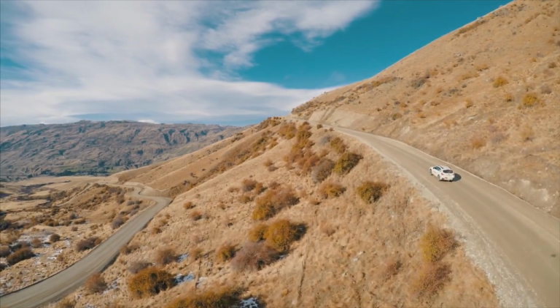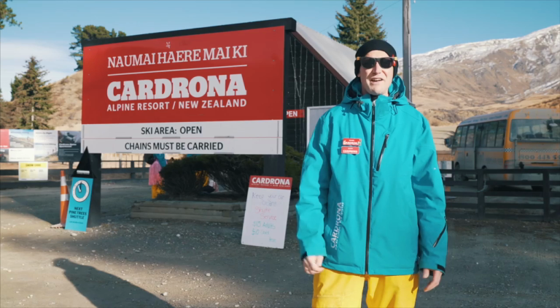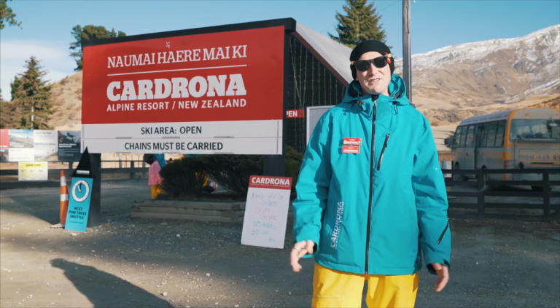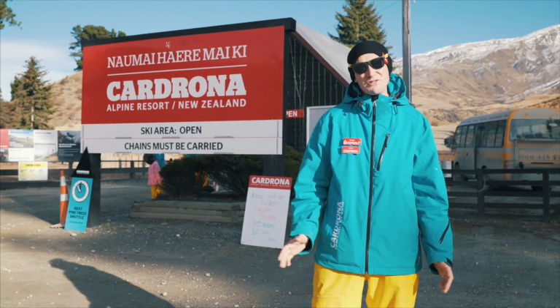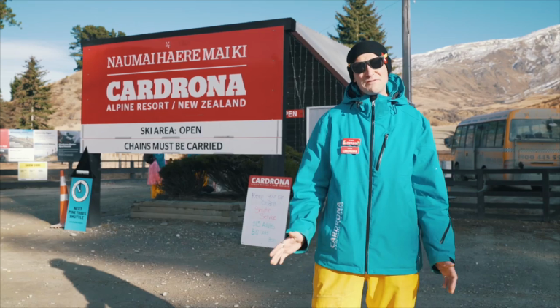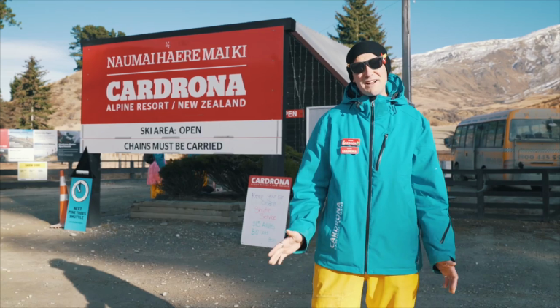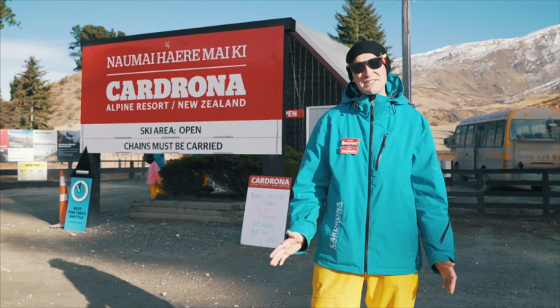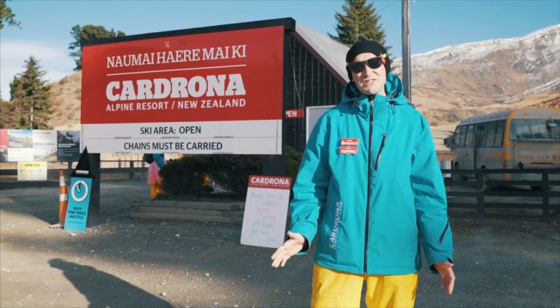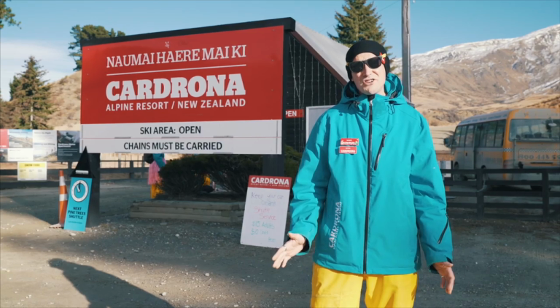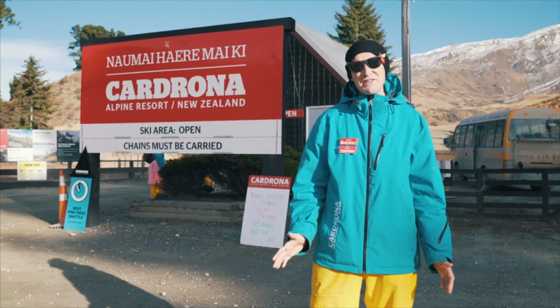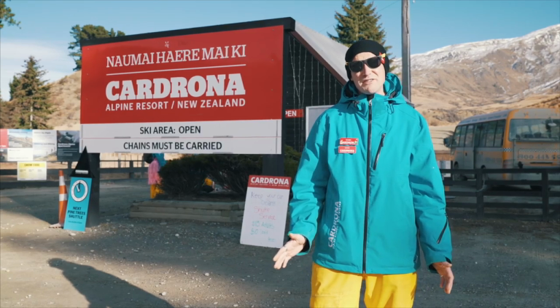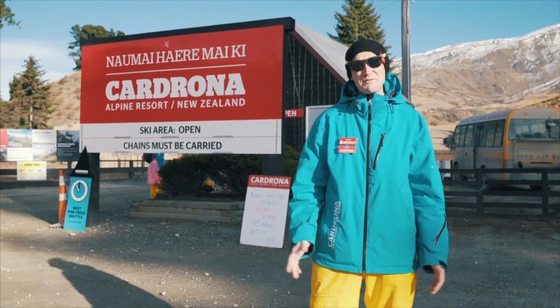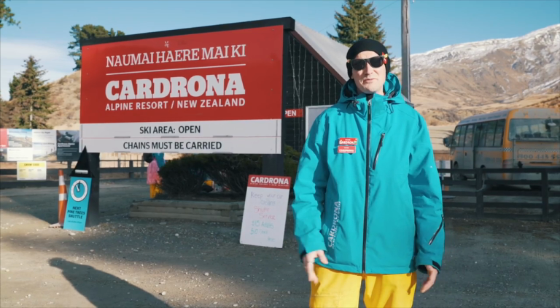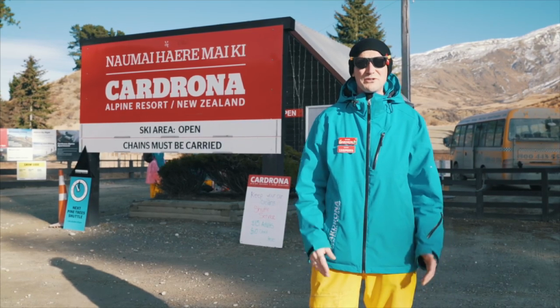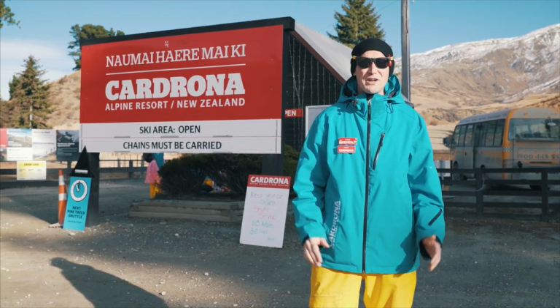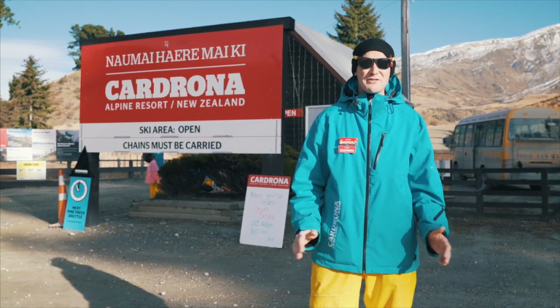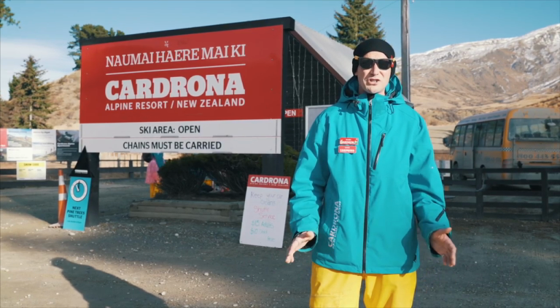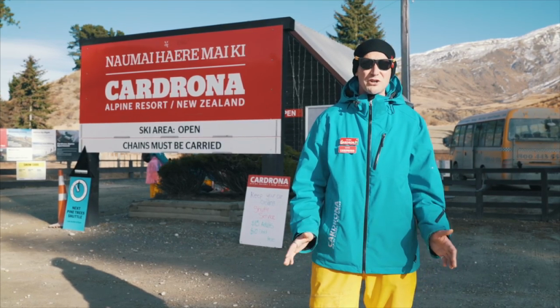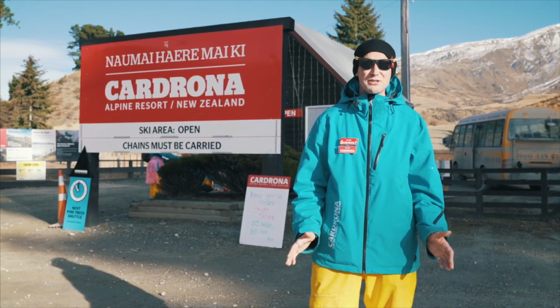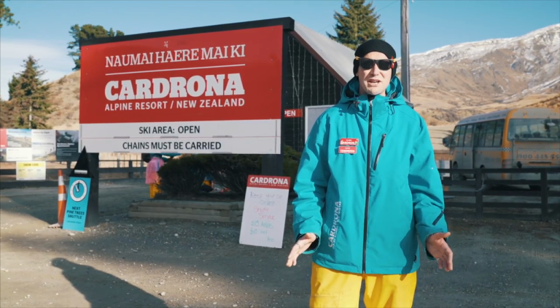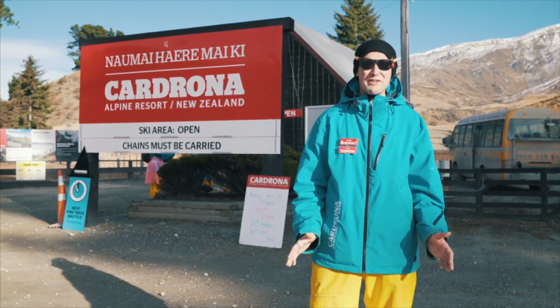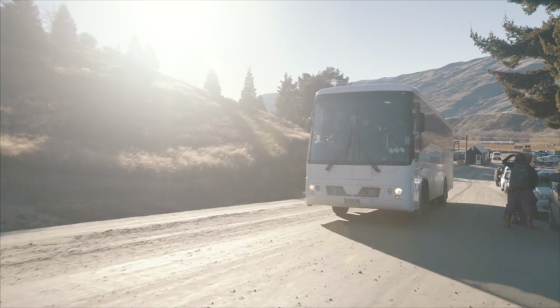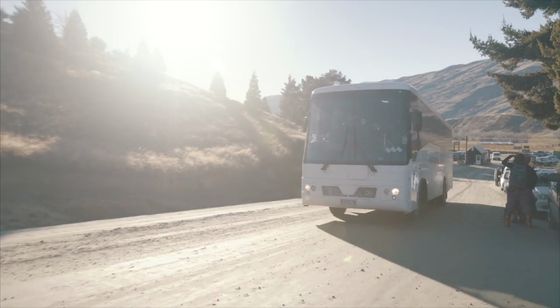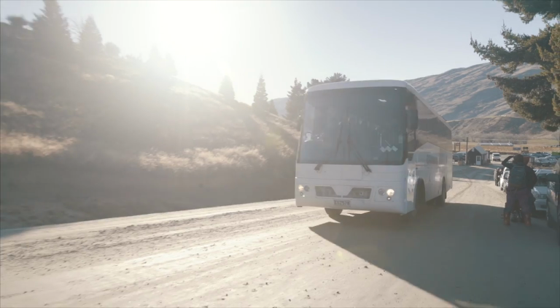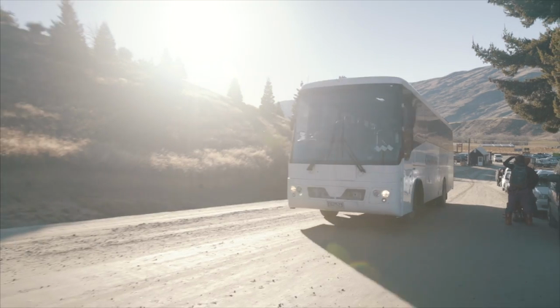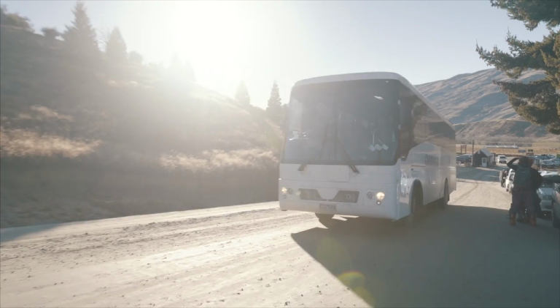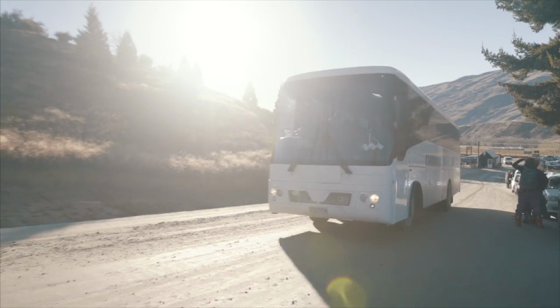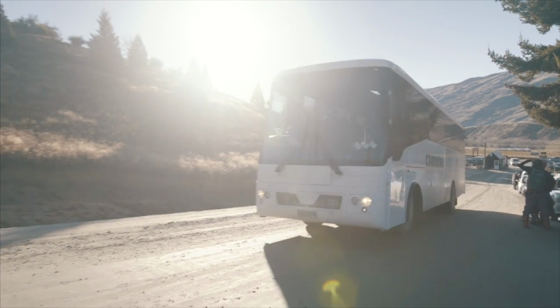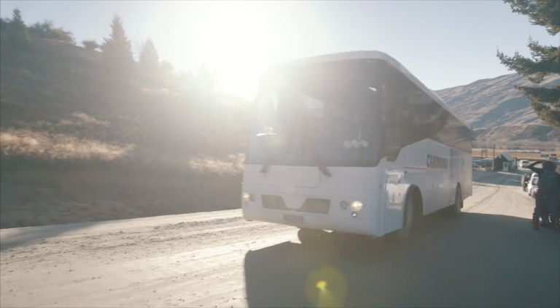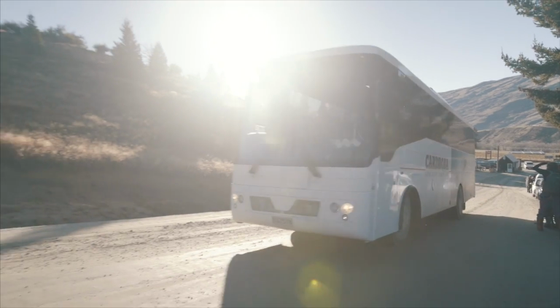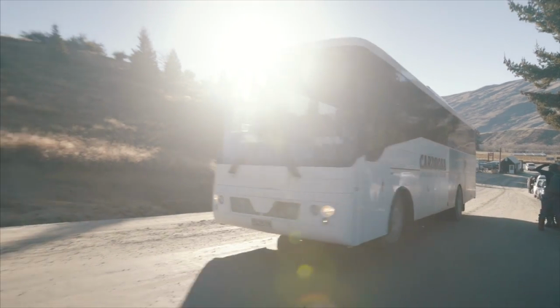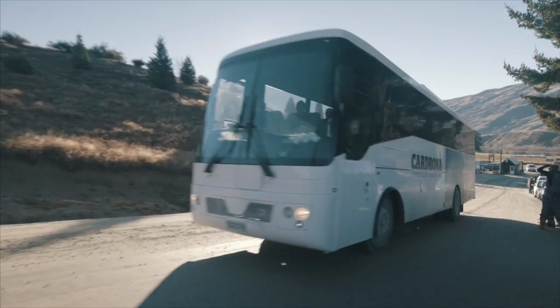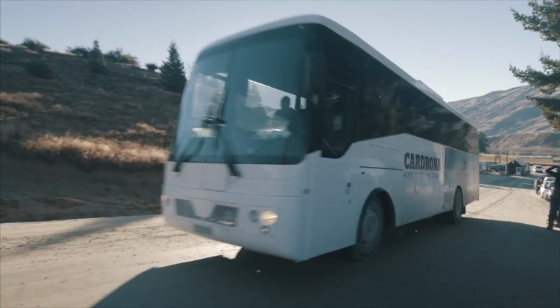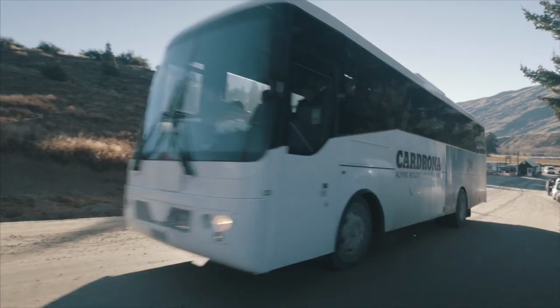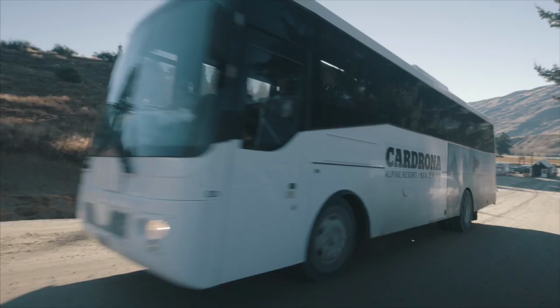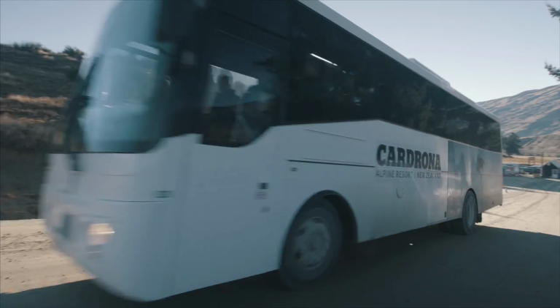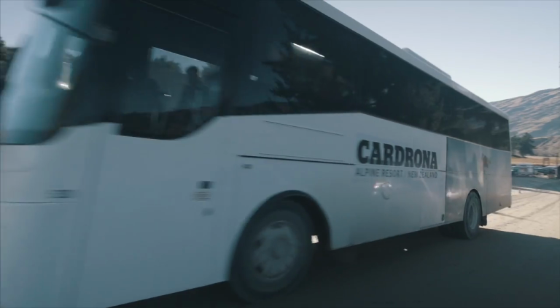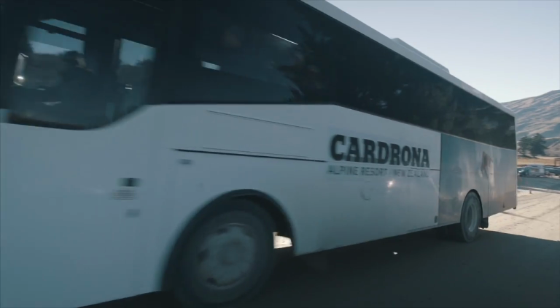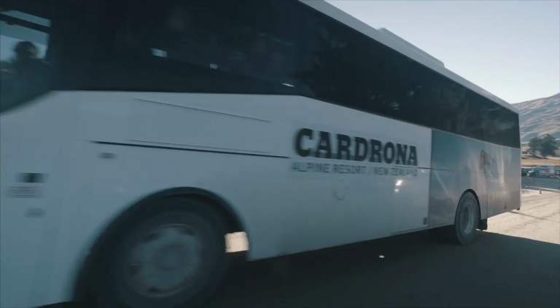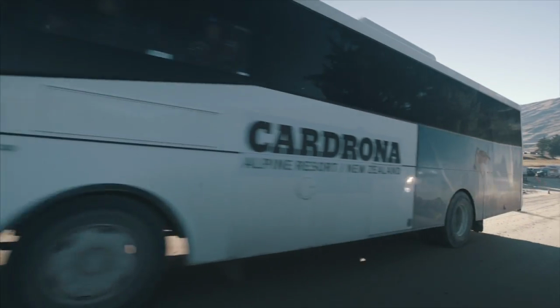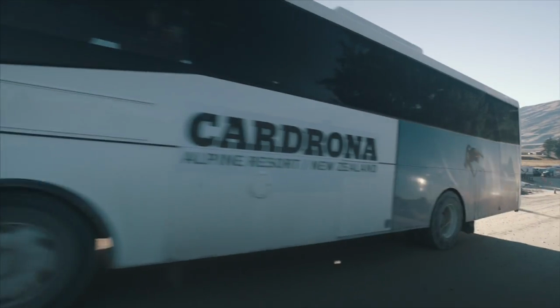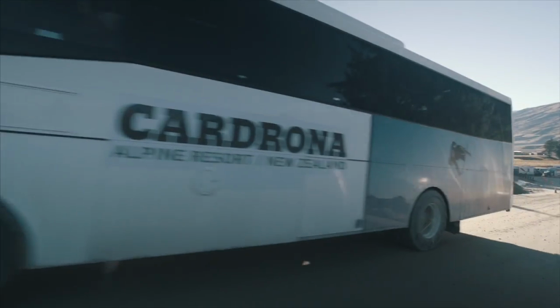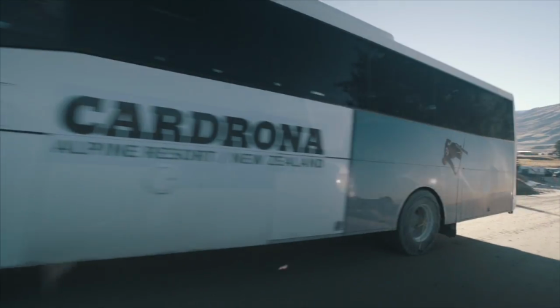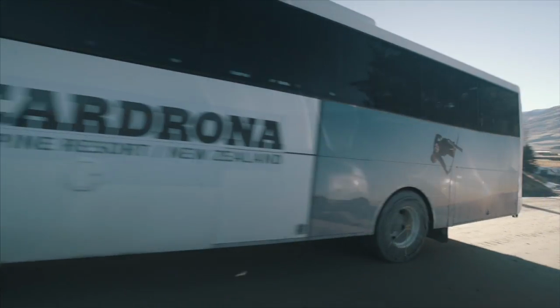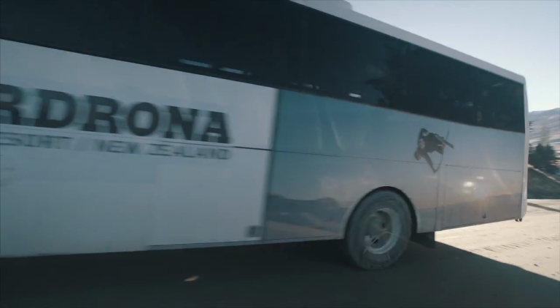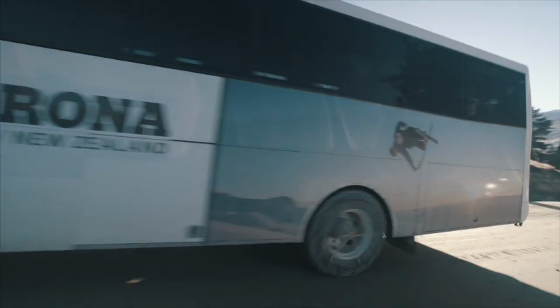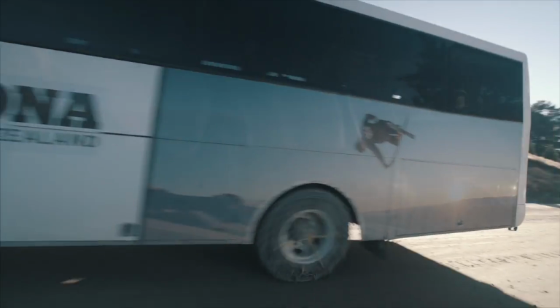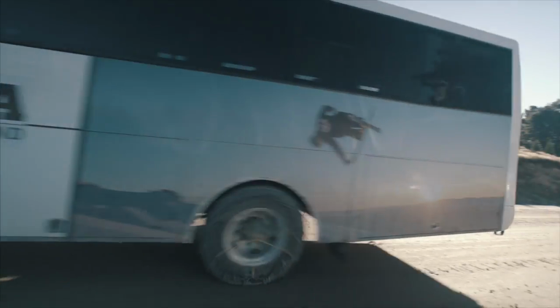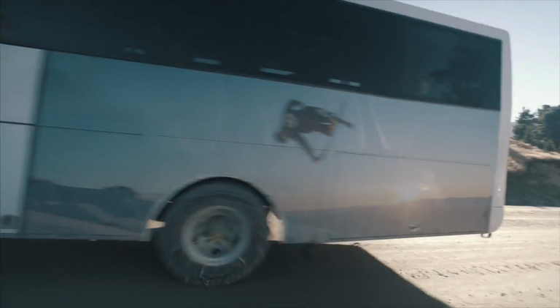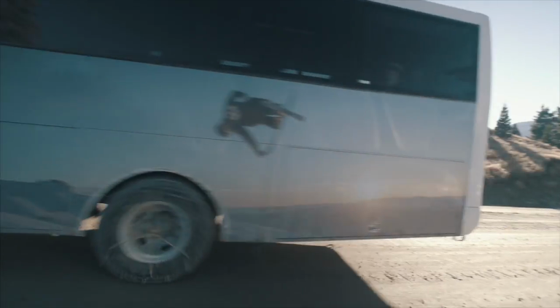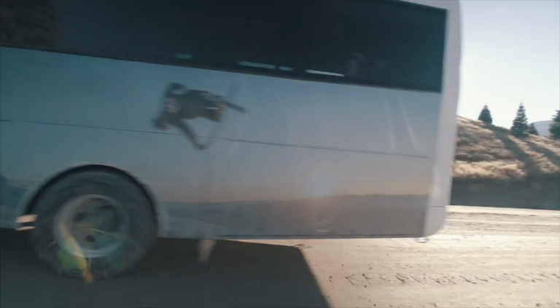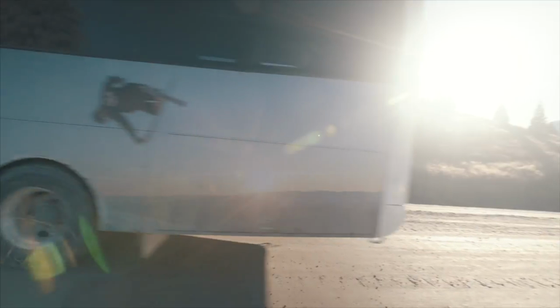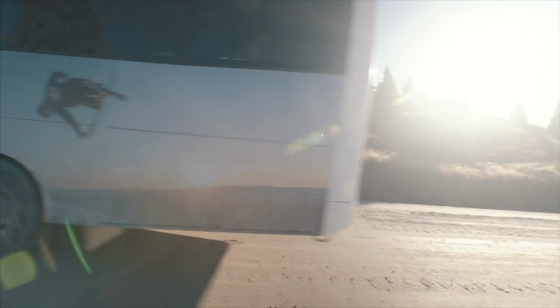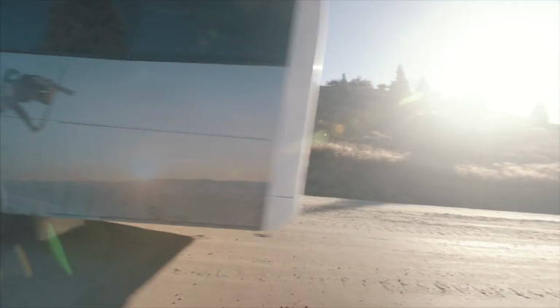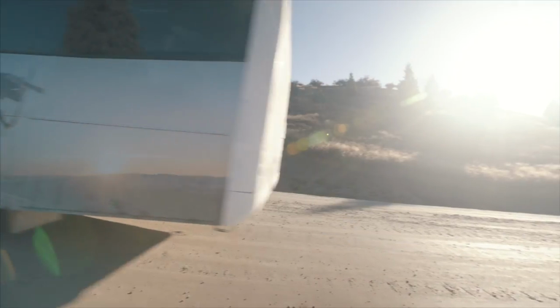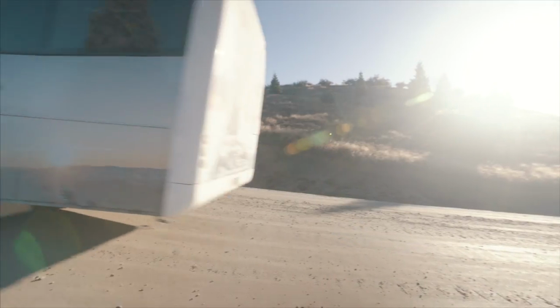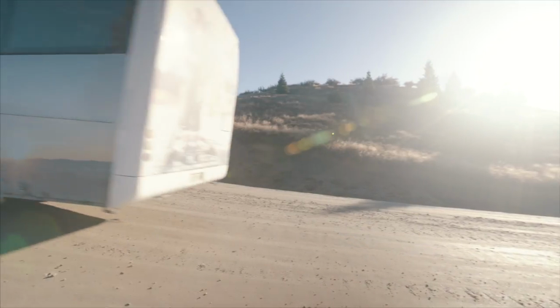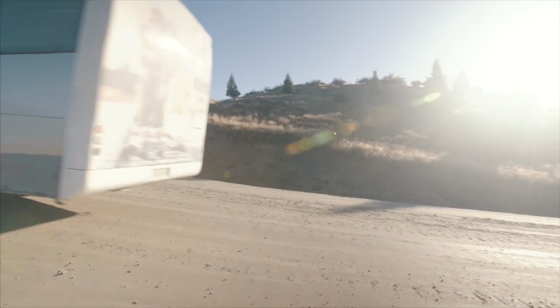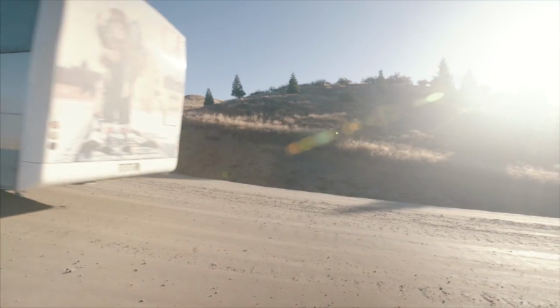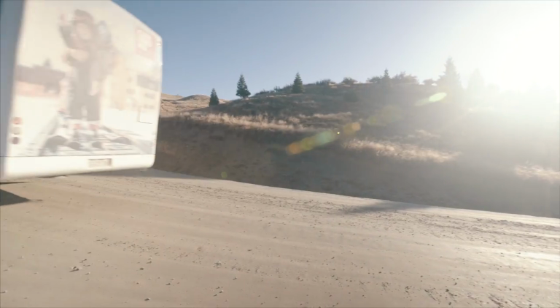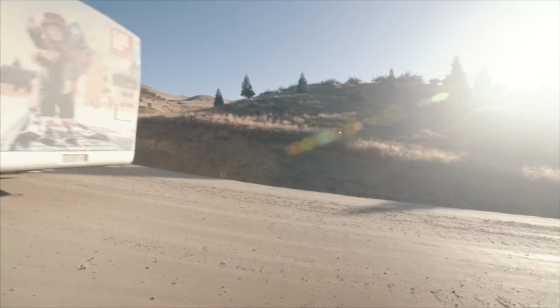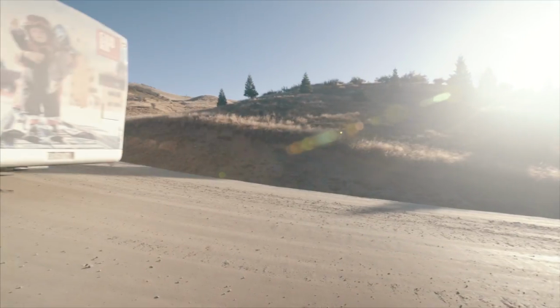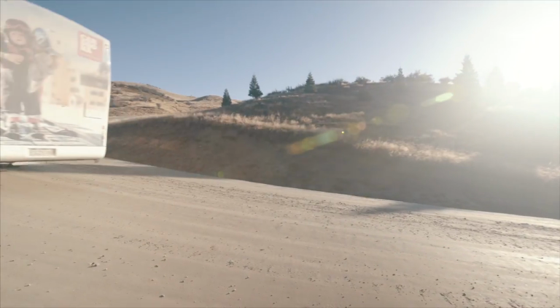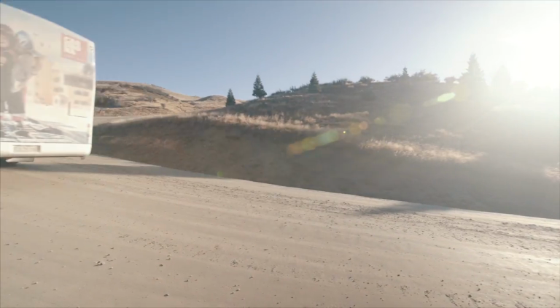If you don't fancy the drive up, we do have a shuttle service that runs from here at the bottom of the road. It's a frequent service and it runs every day.